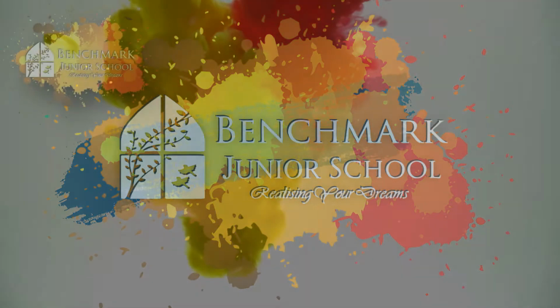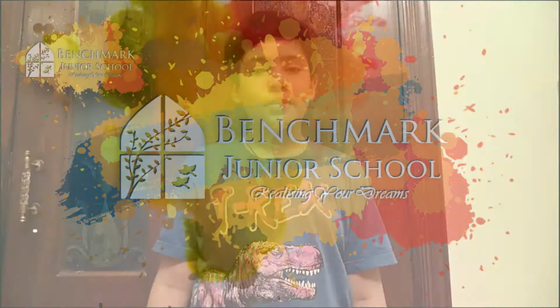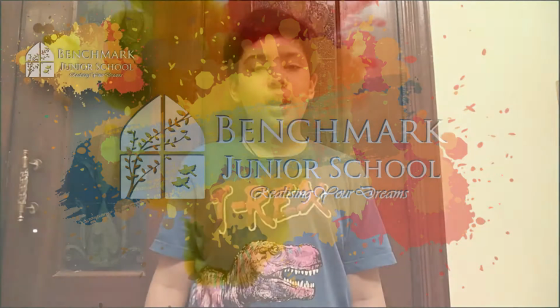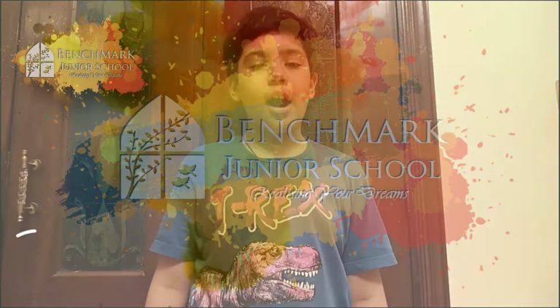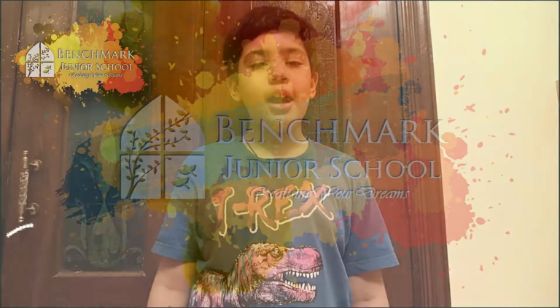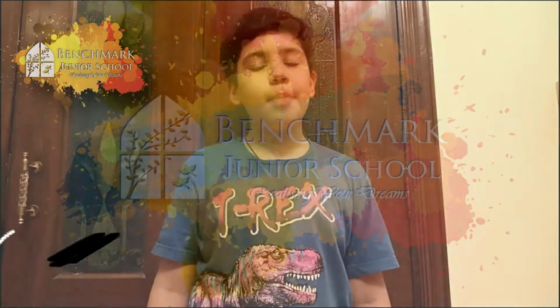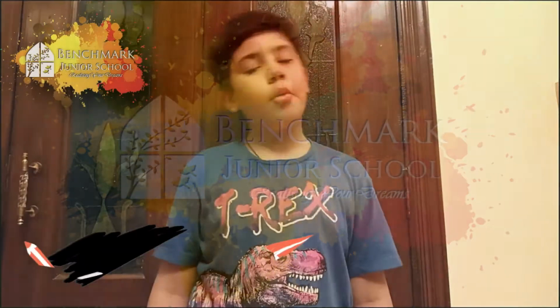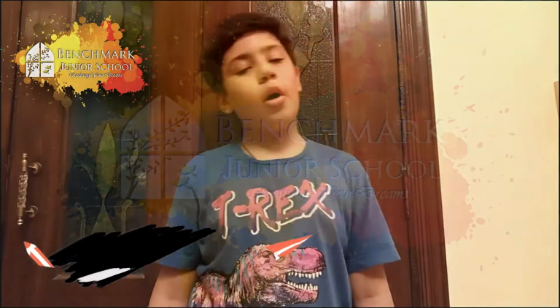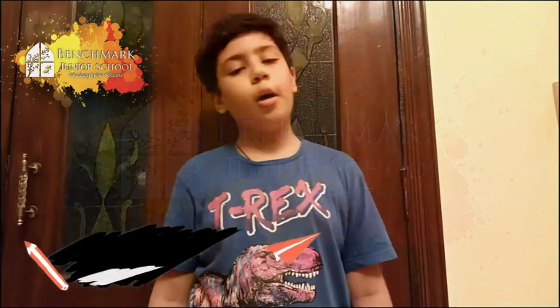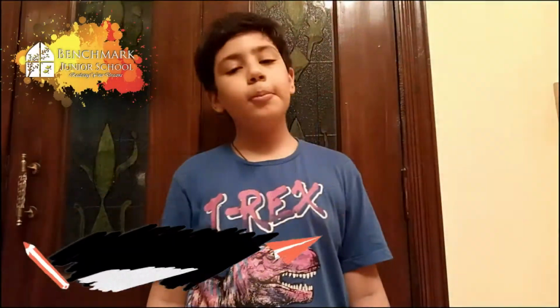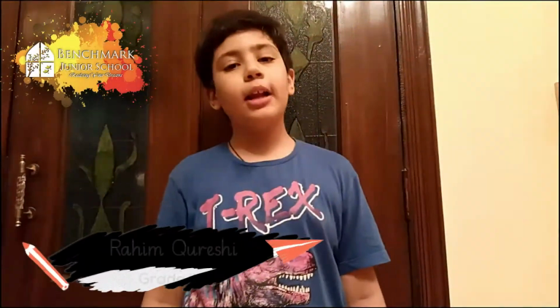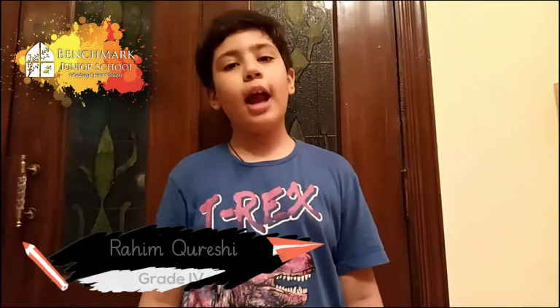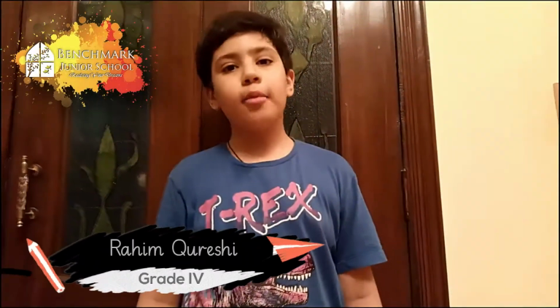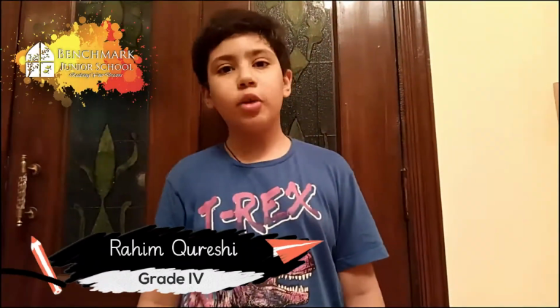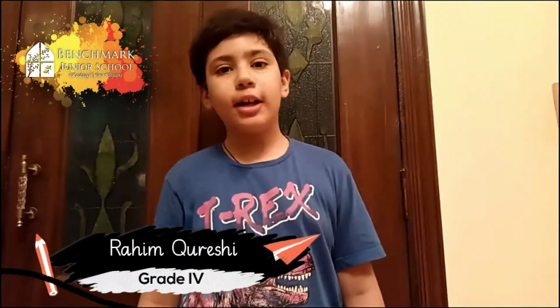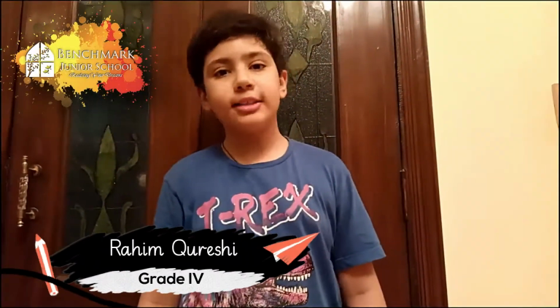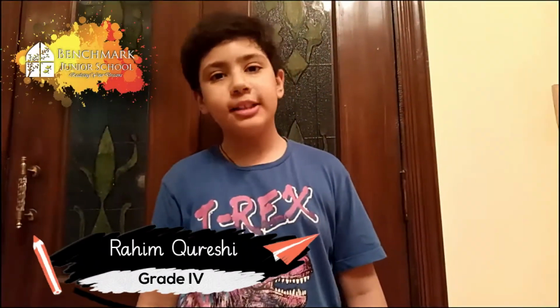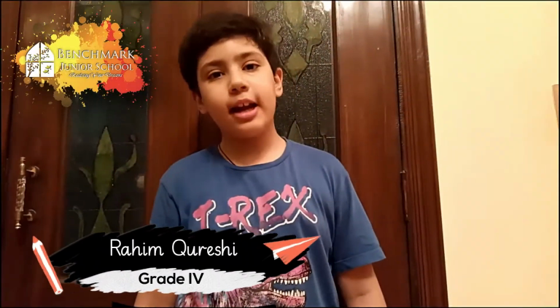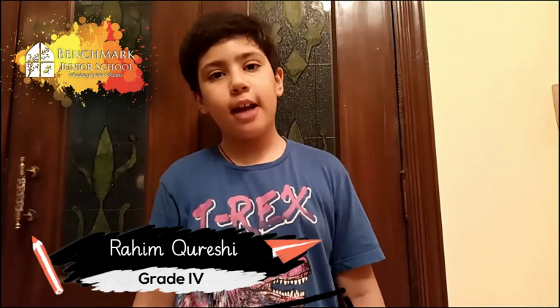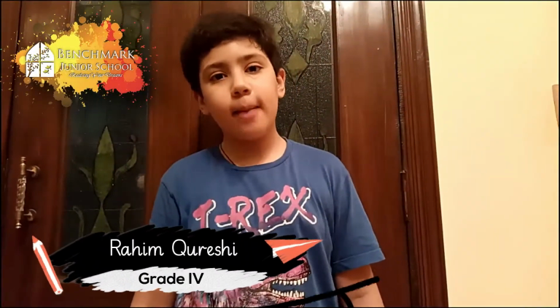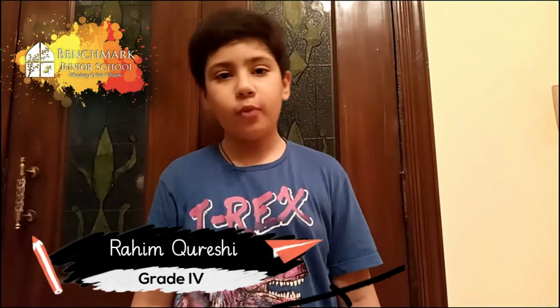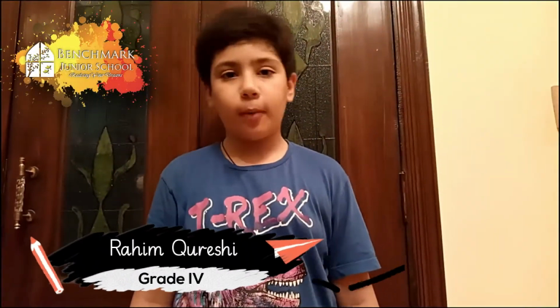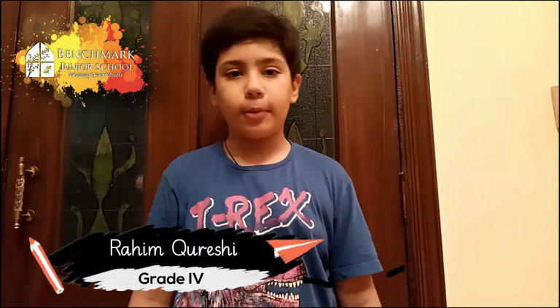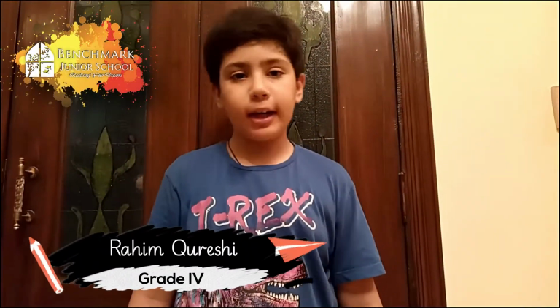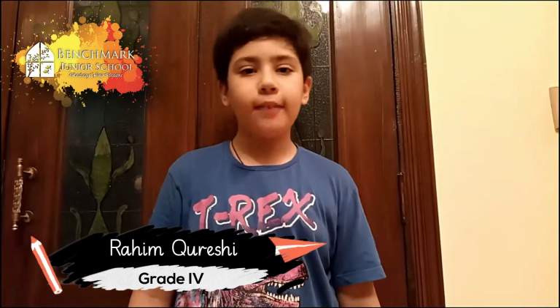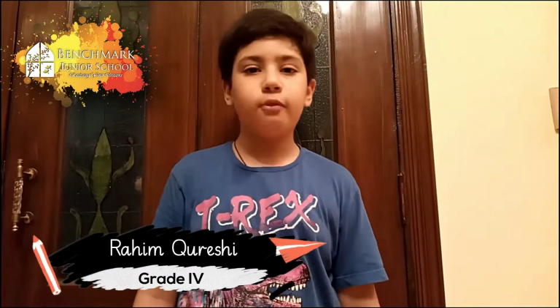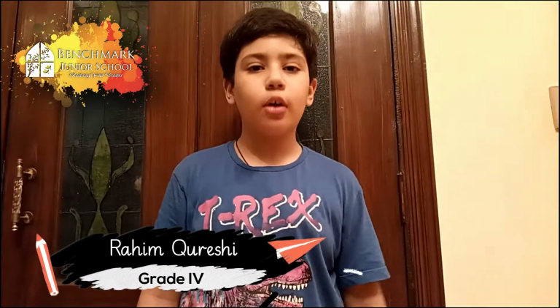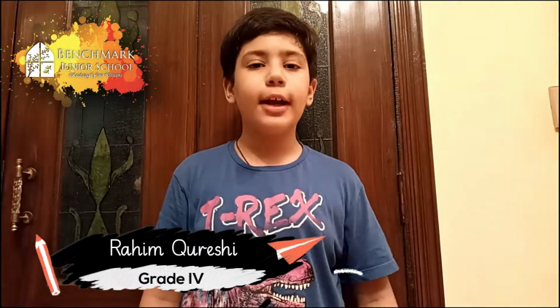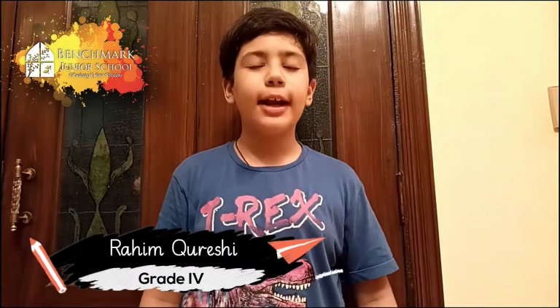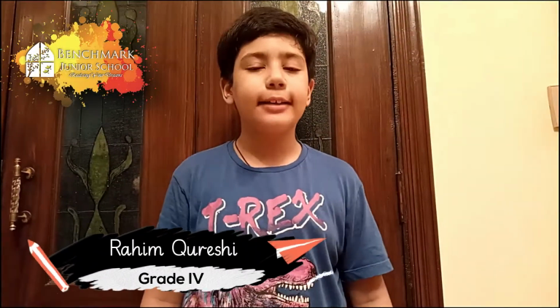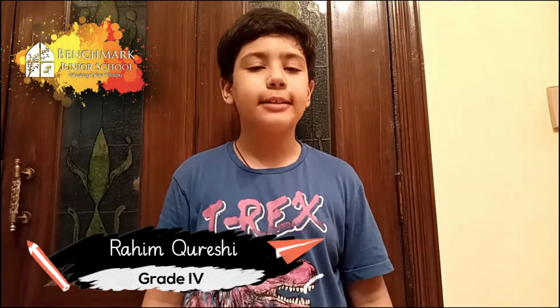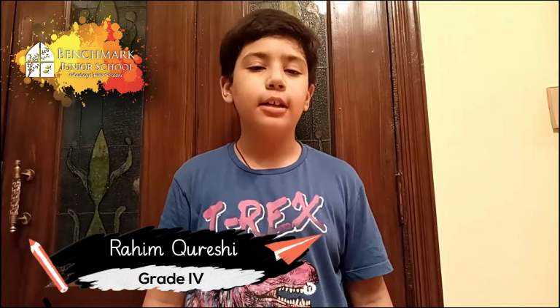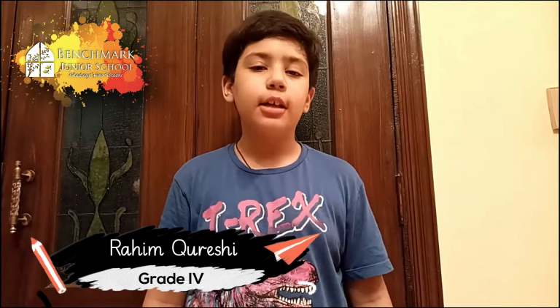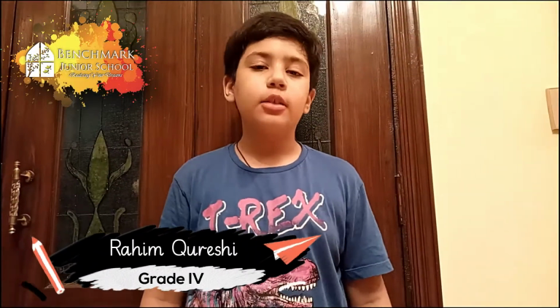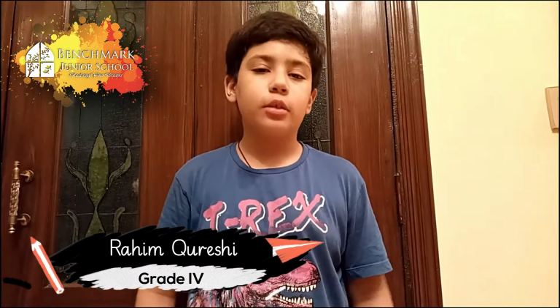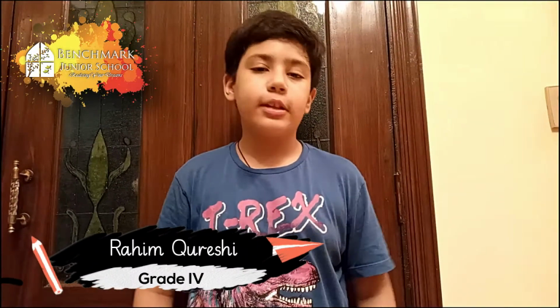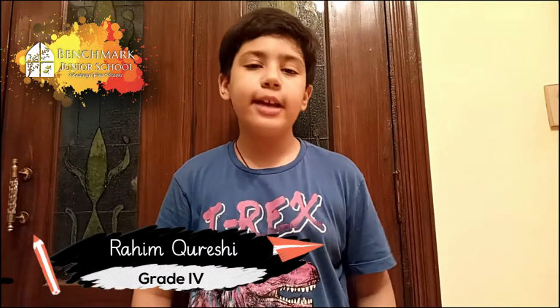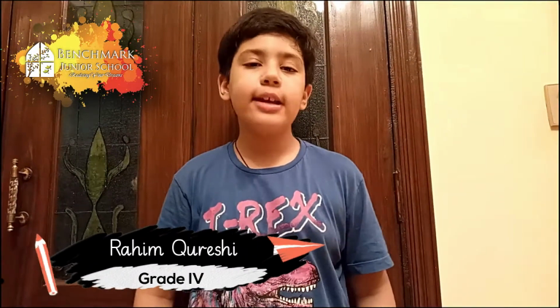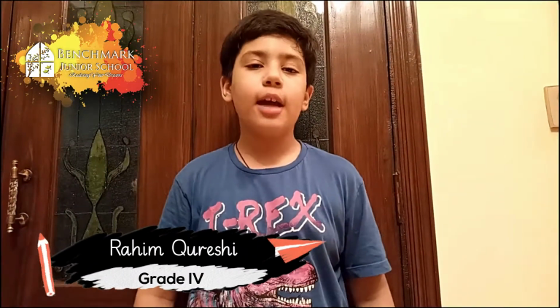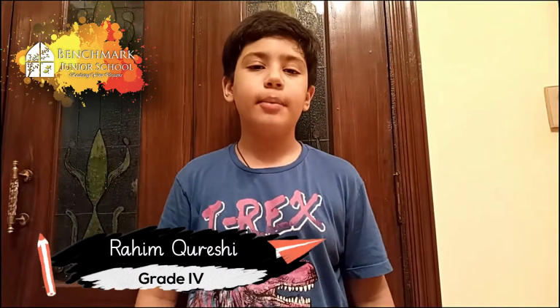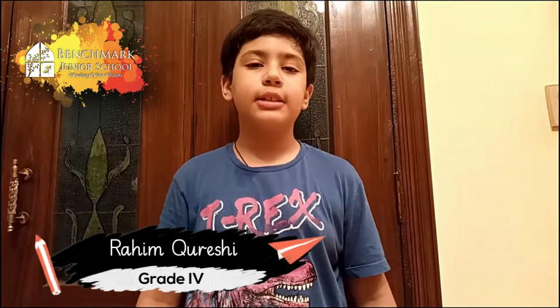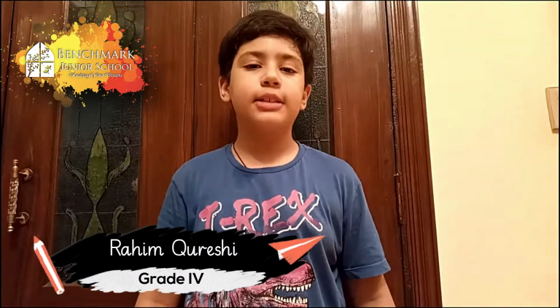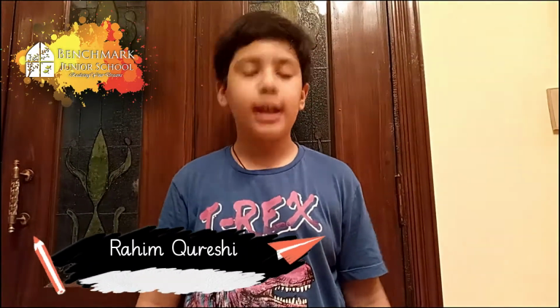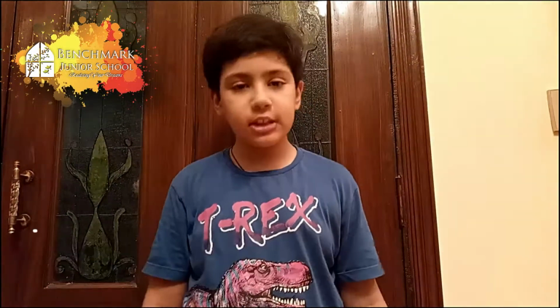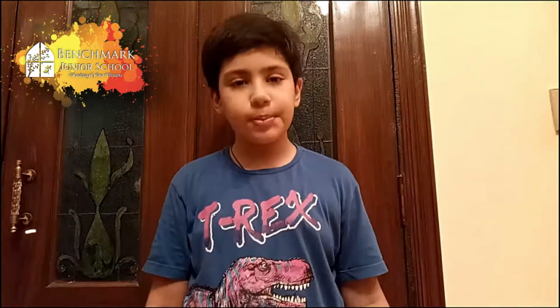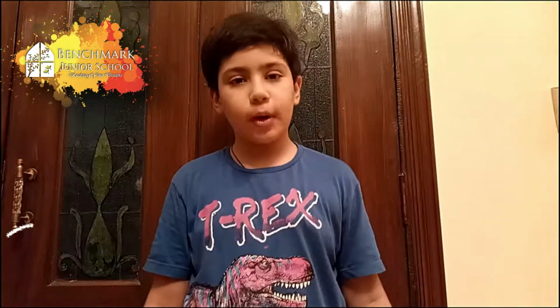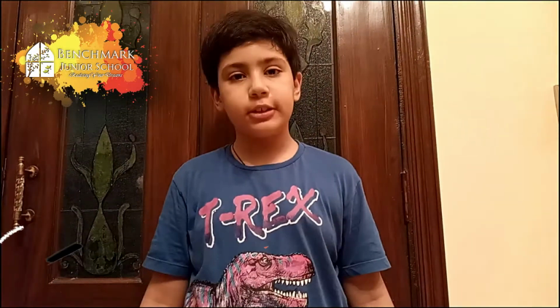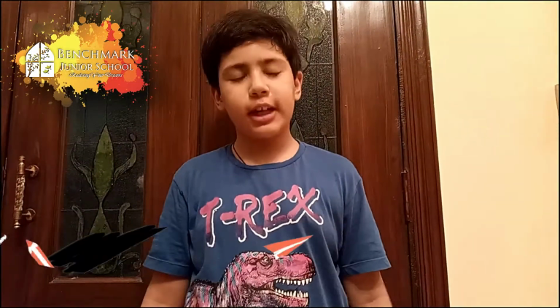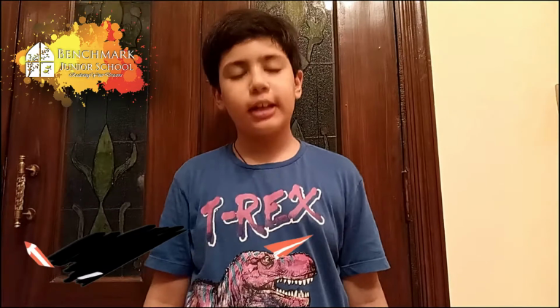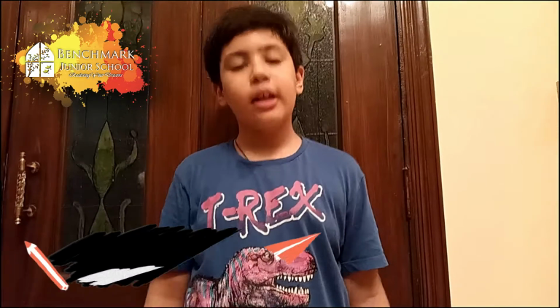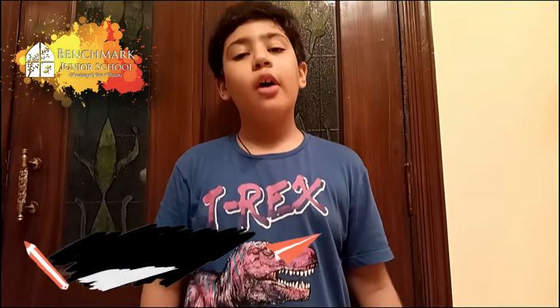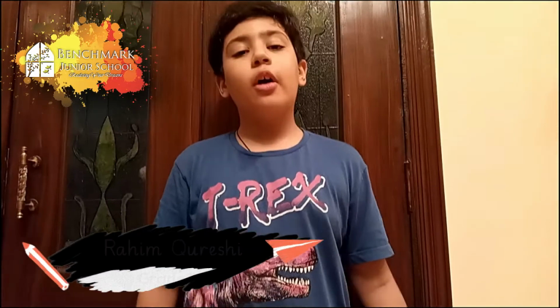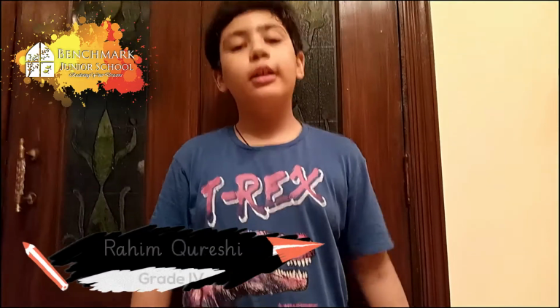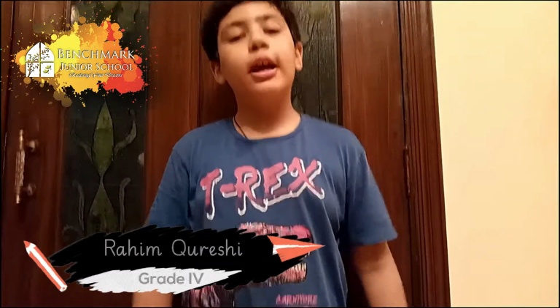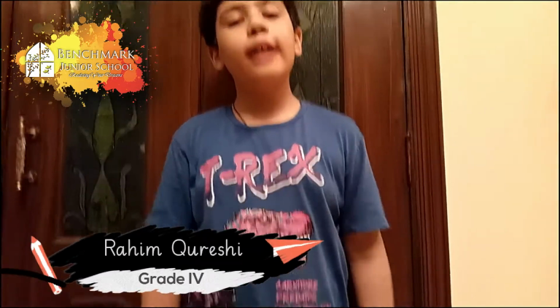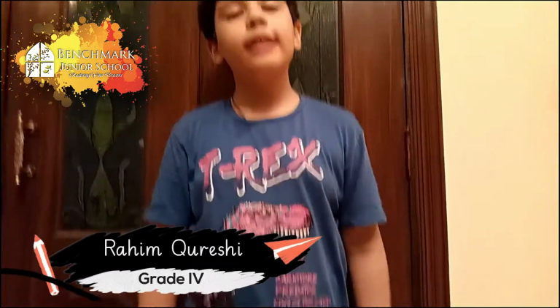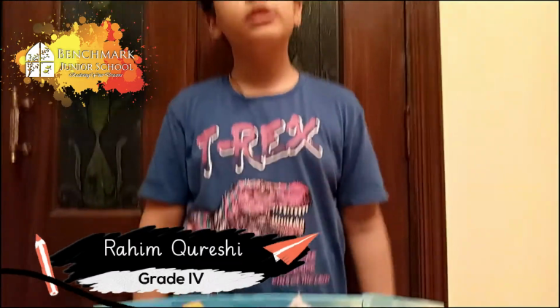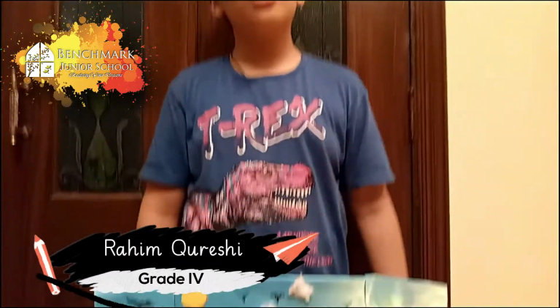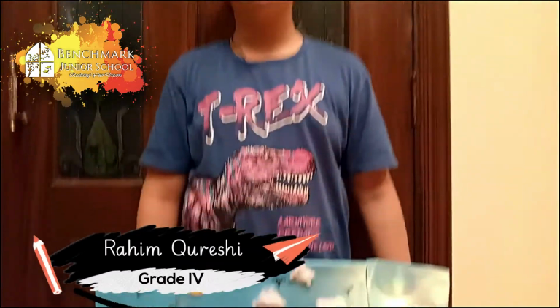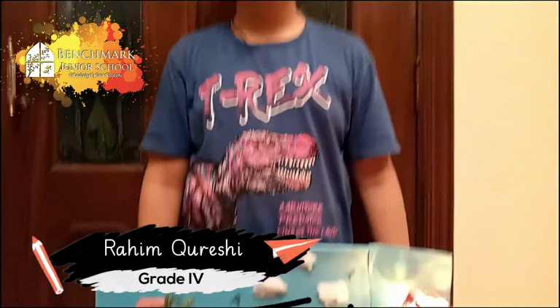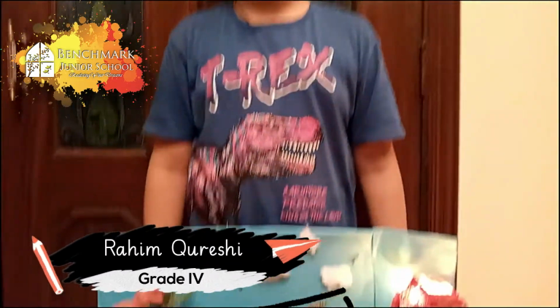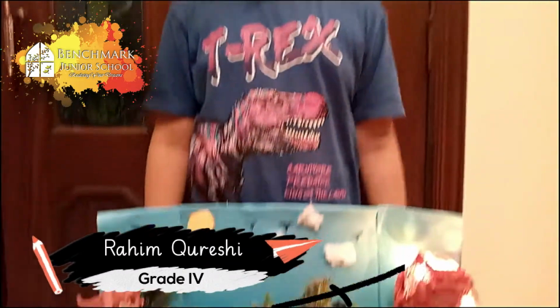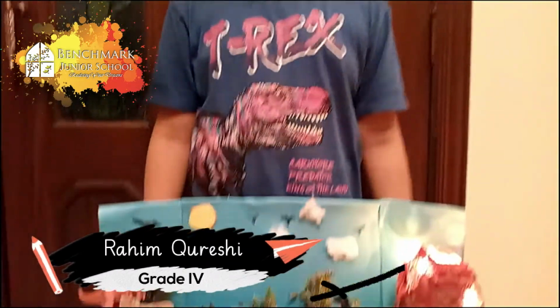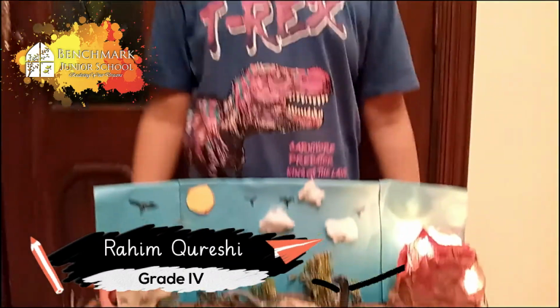I am Muhammad Rahim Qureshi and I am from grade 4N. Today I am presenting a science project on dinosaurs' habitat.